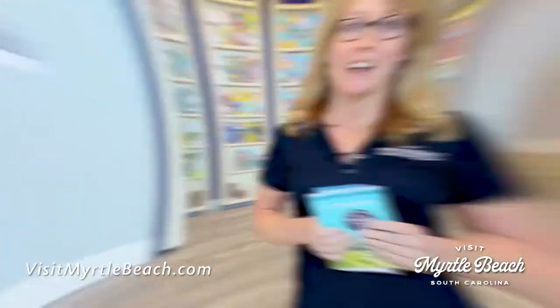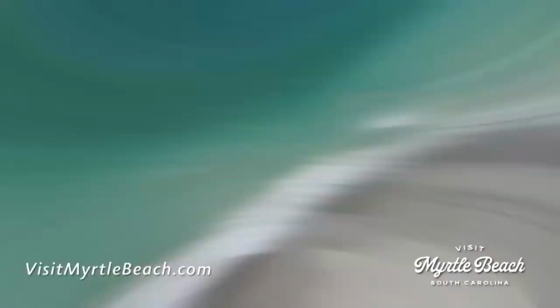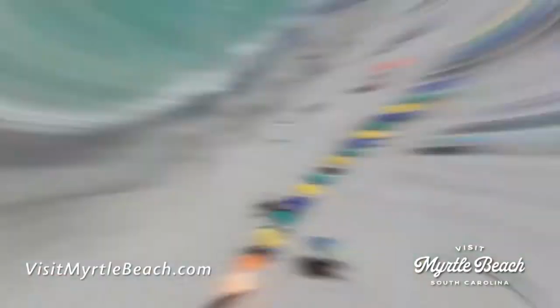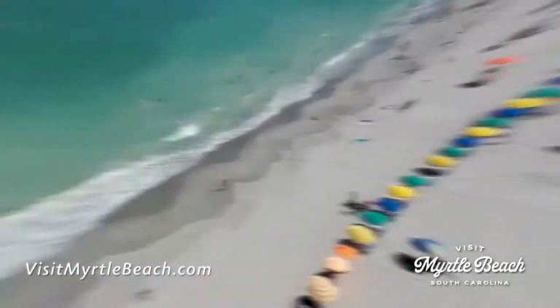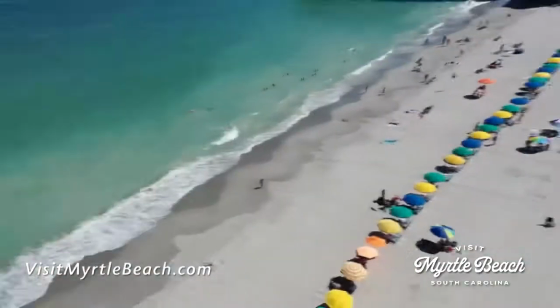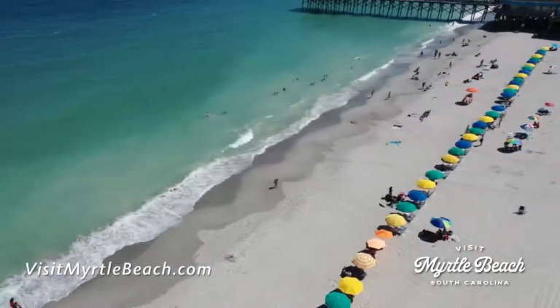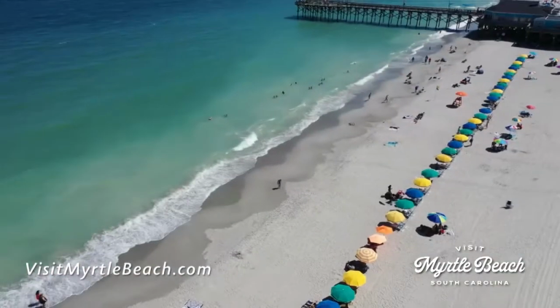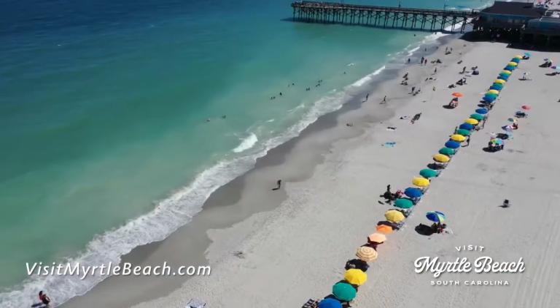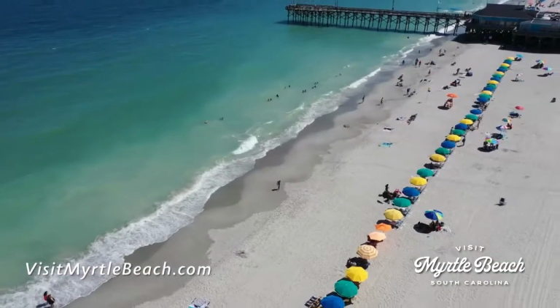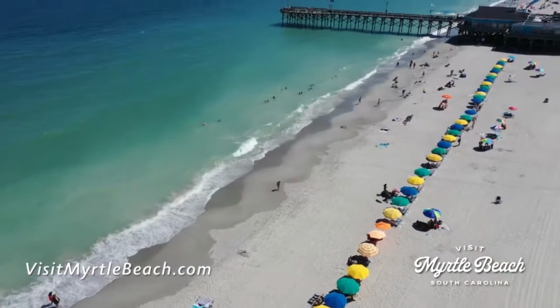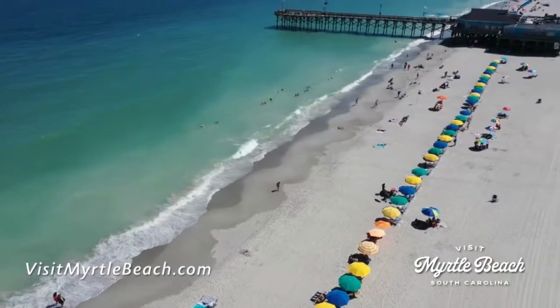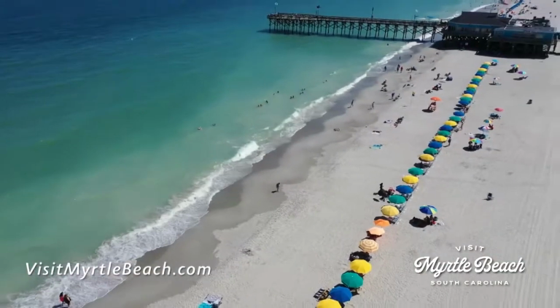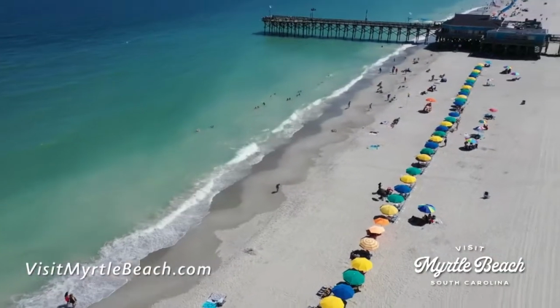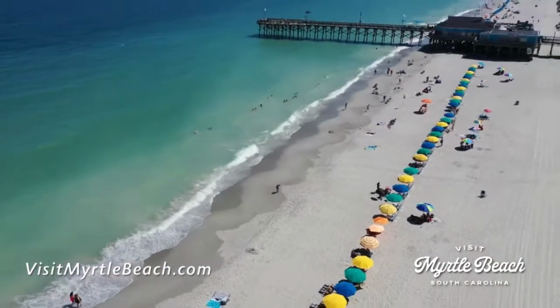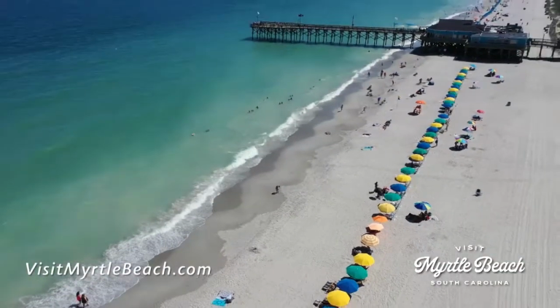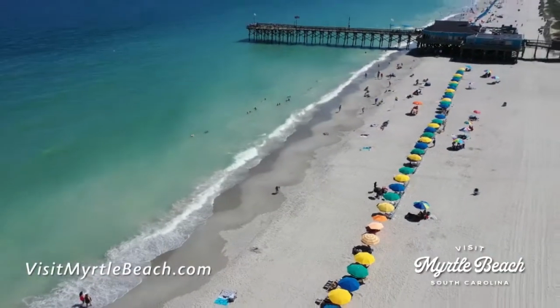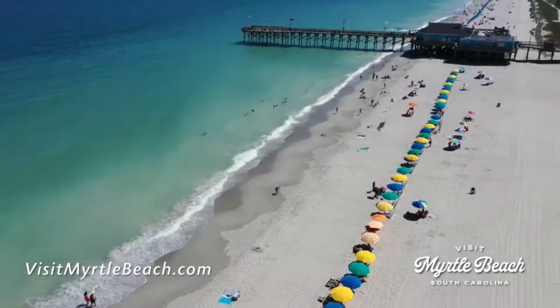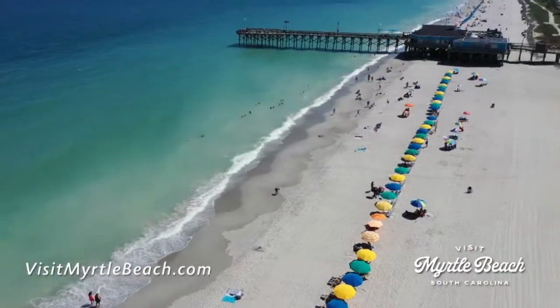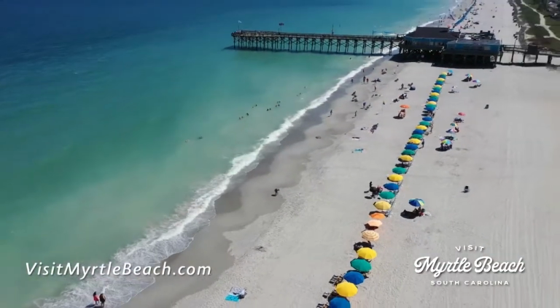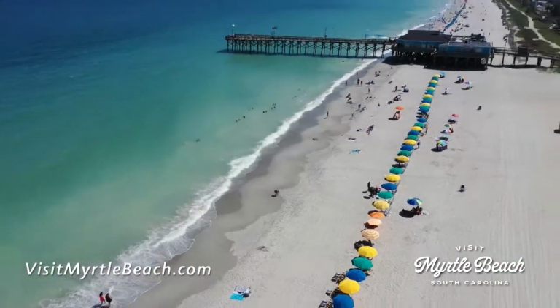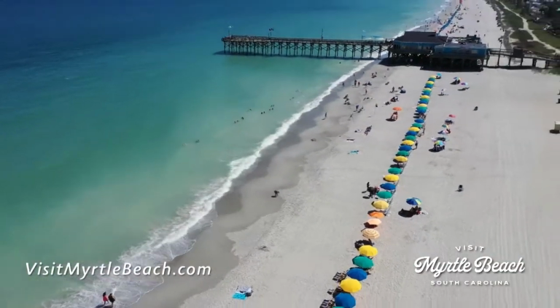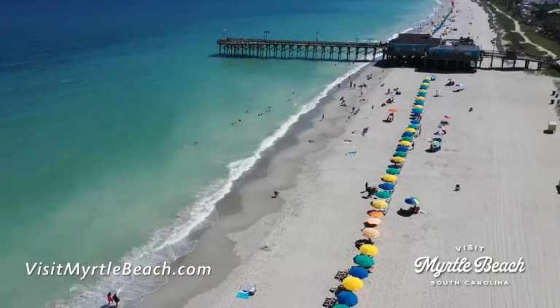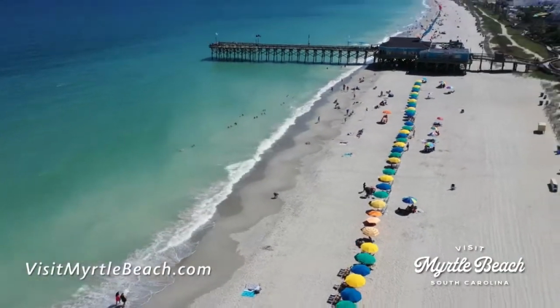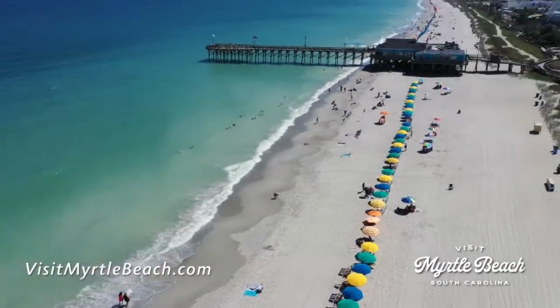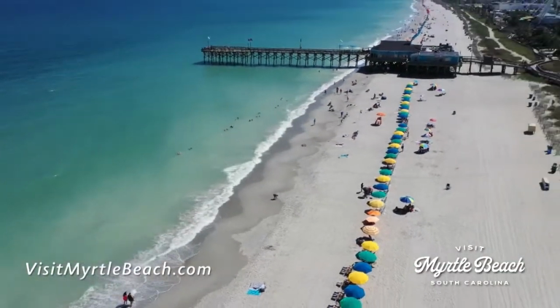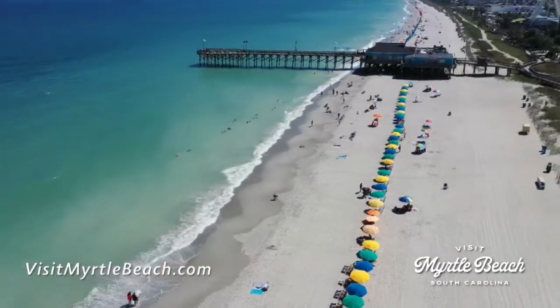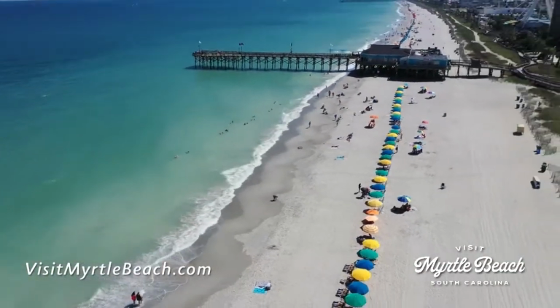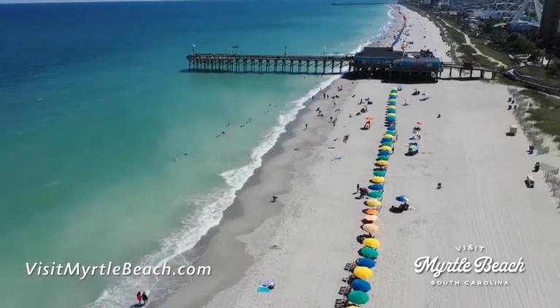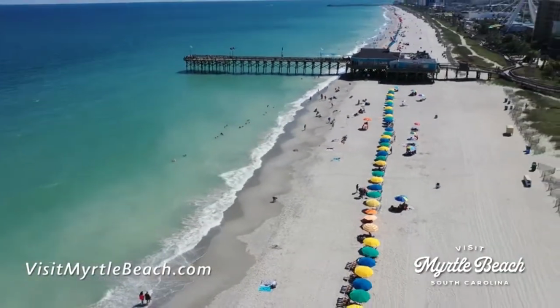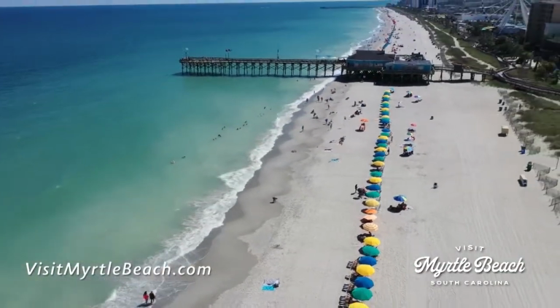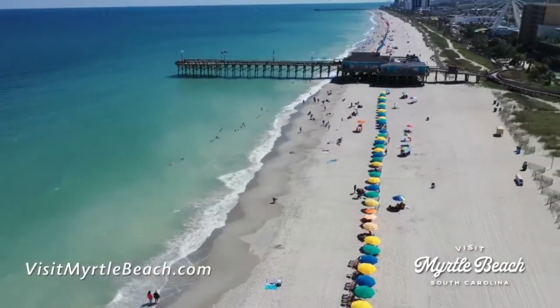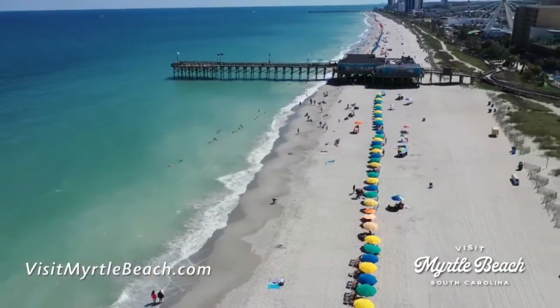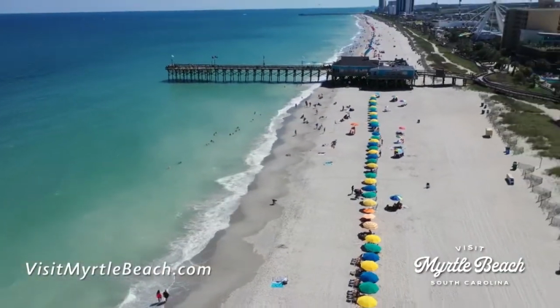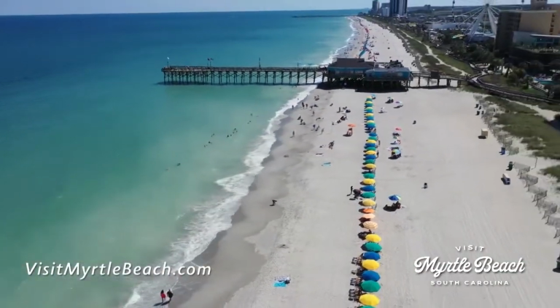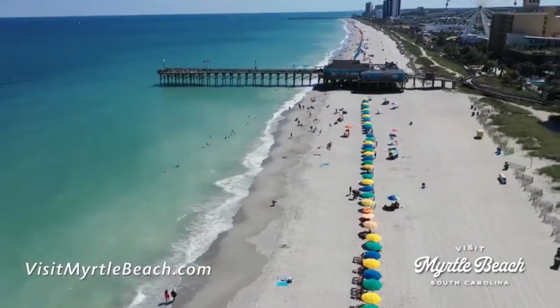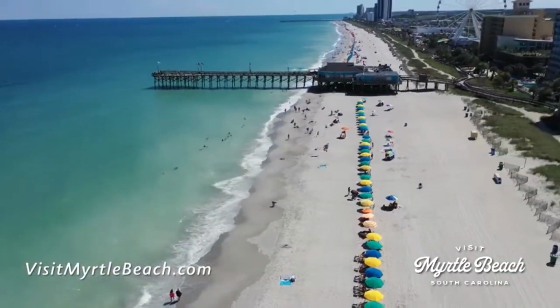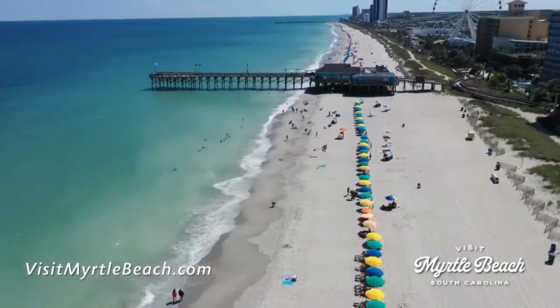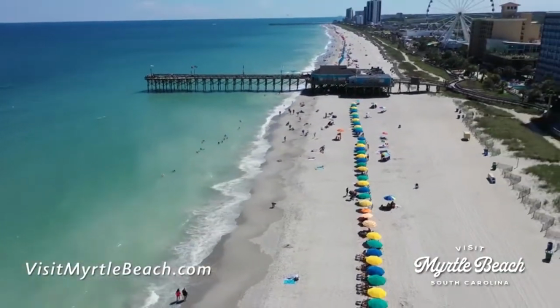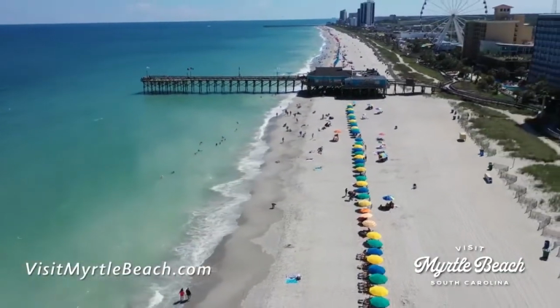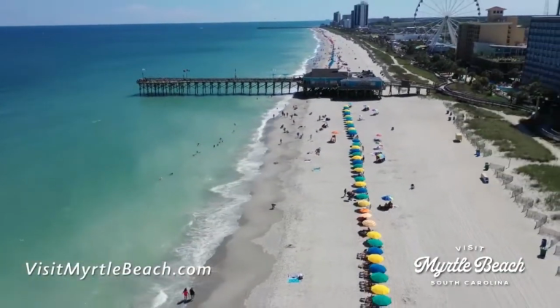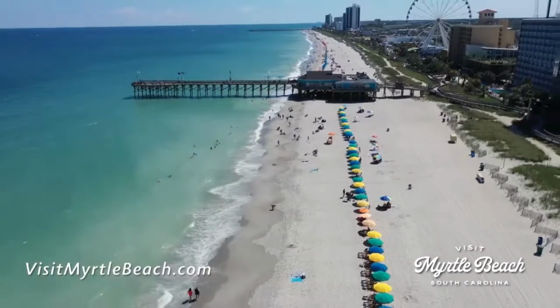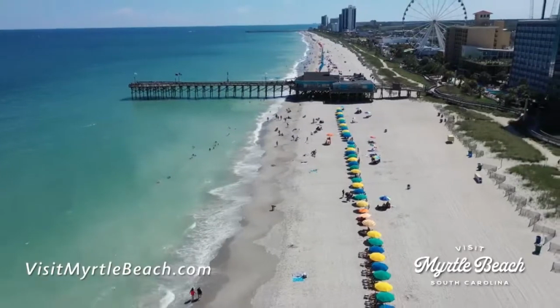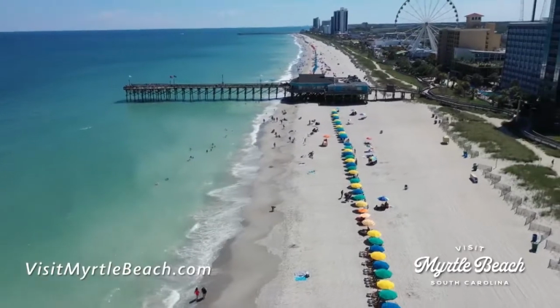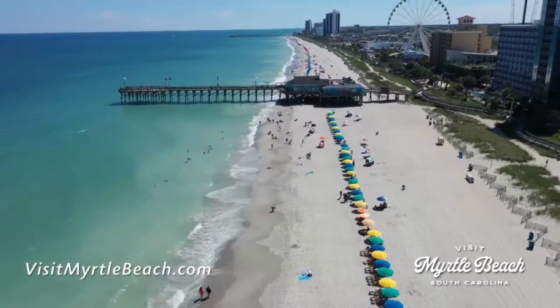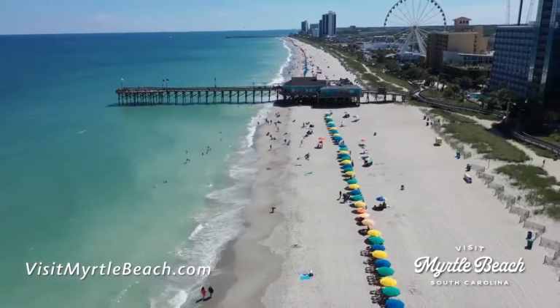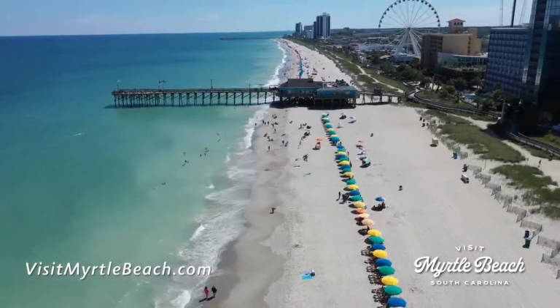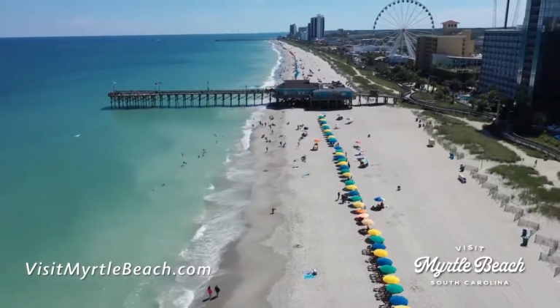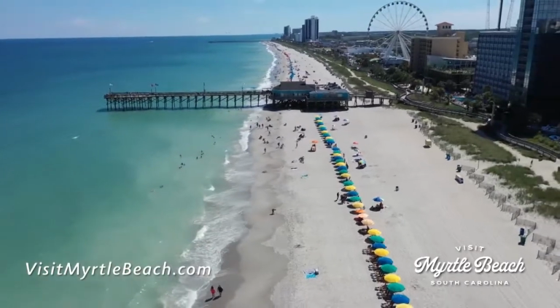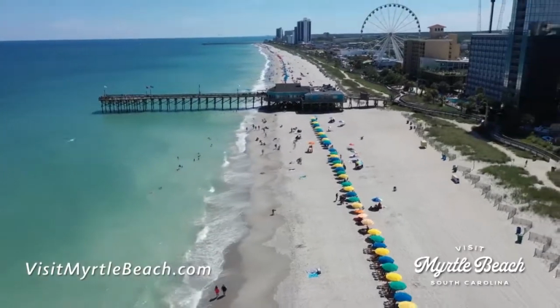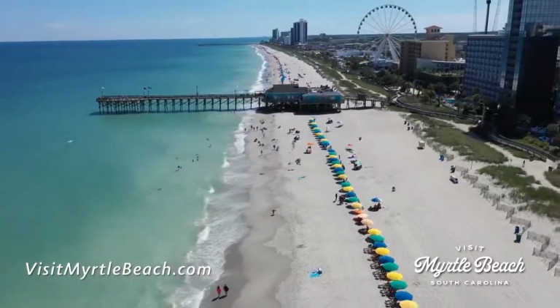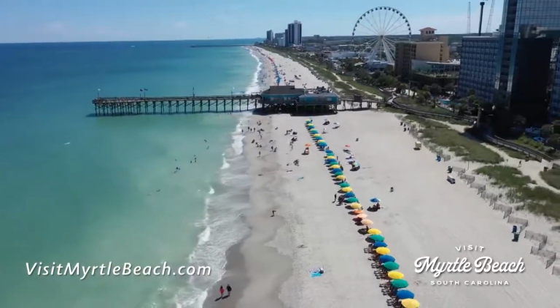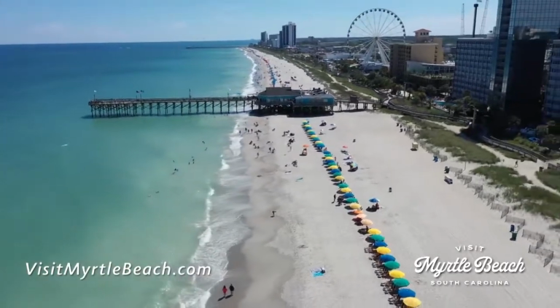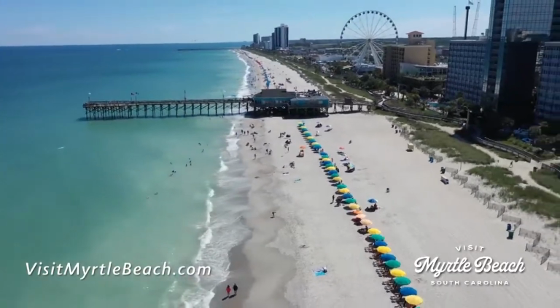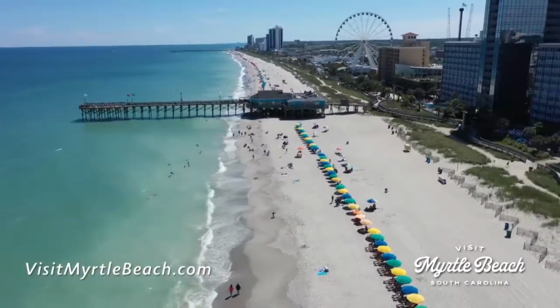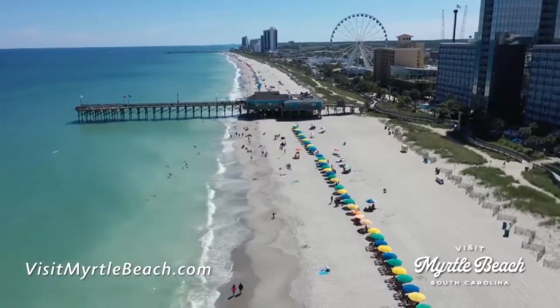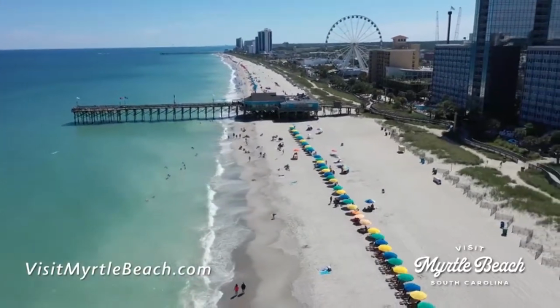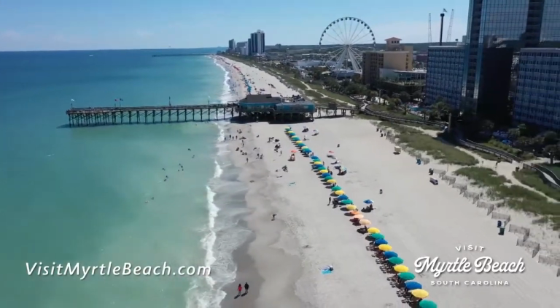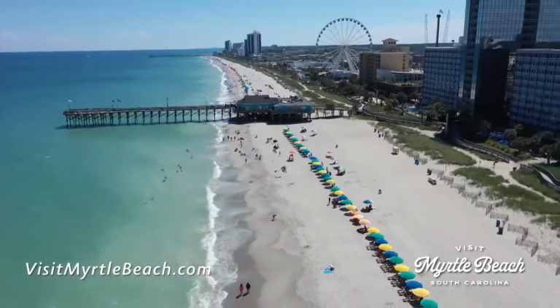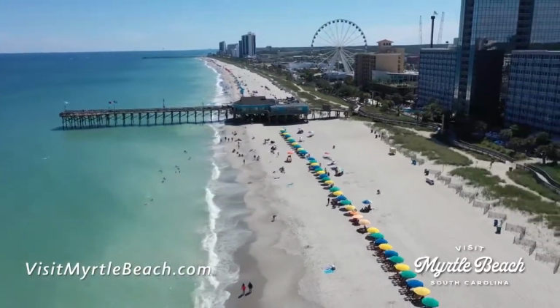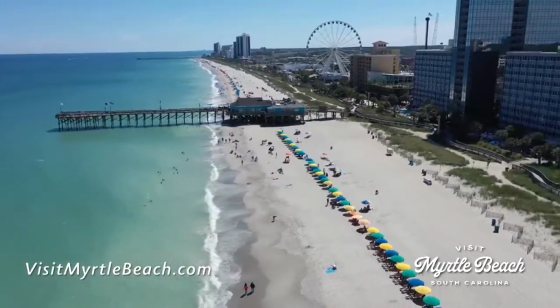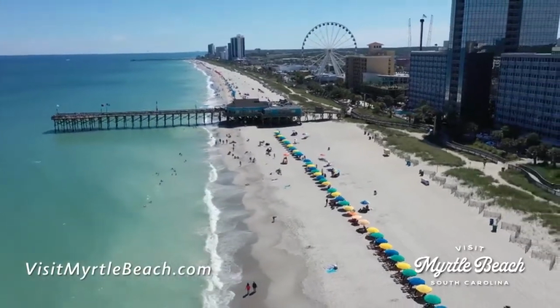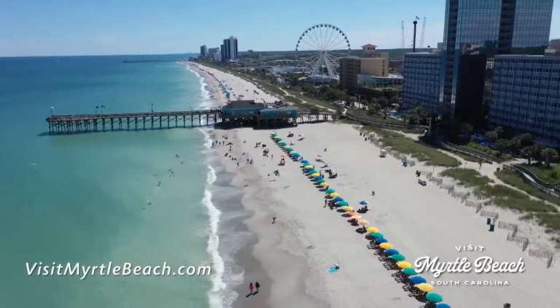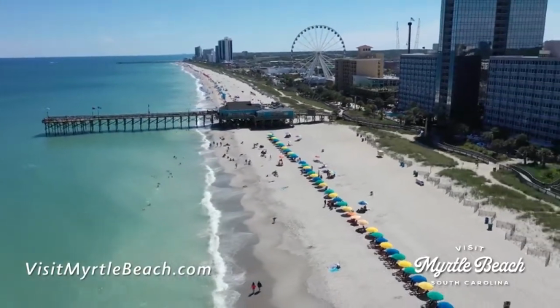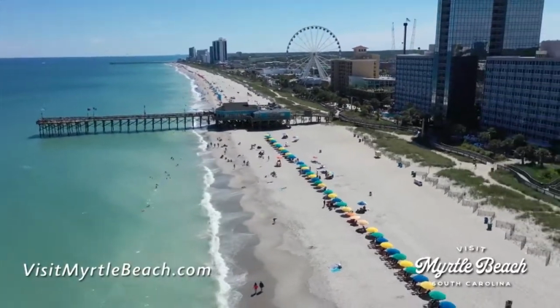Thanks for visiting the beautiful Grand Strand. We hope you'll enjoy everything the Myrtle Beach area has to offer.